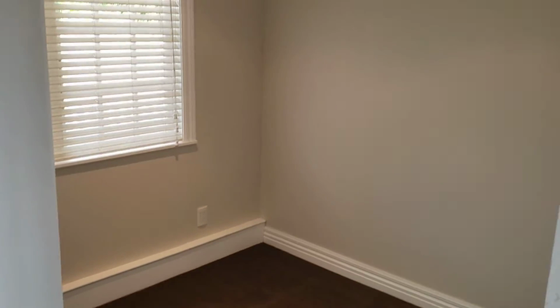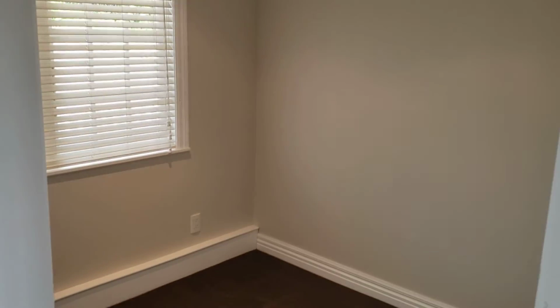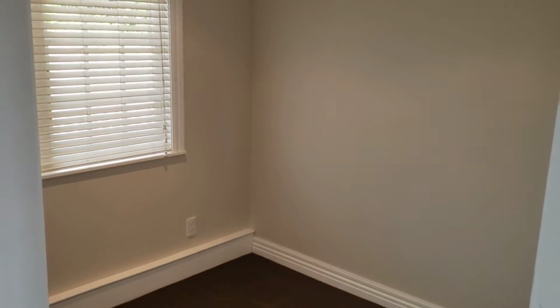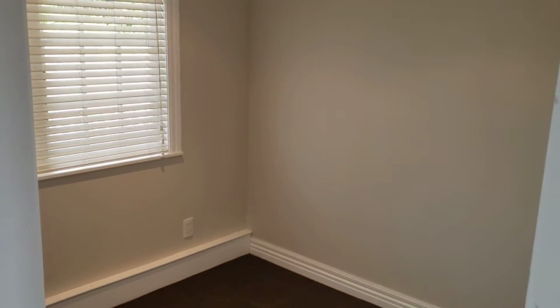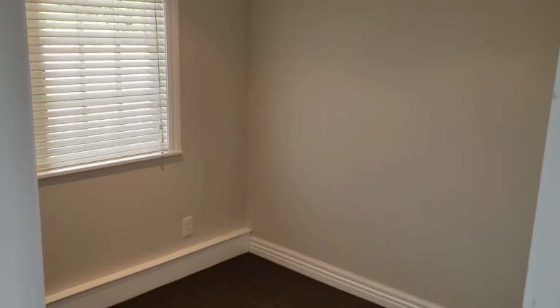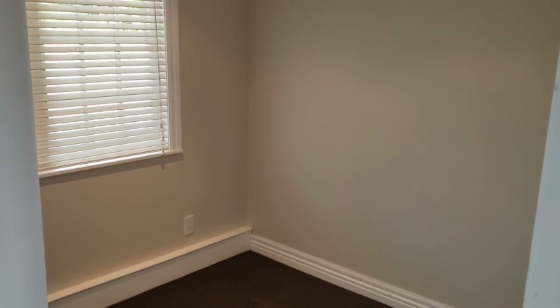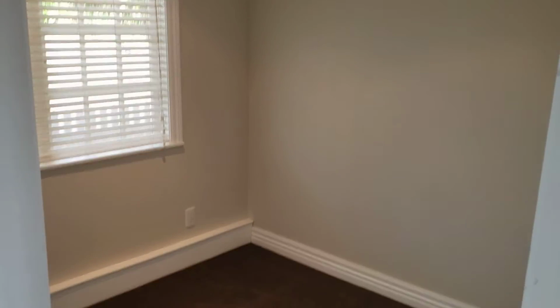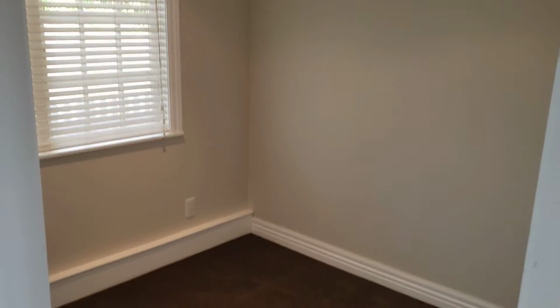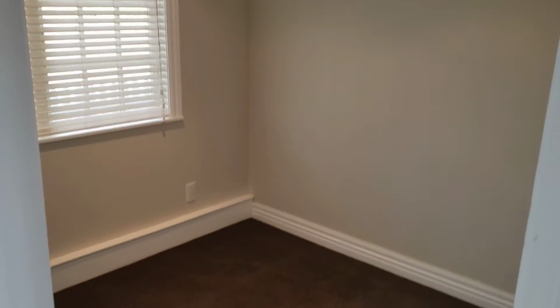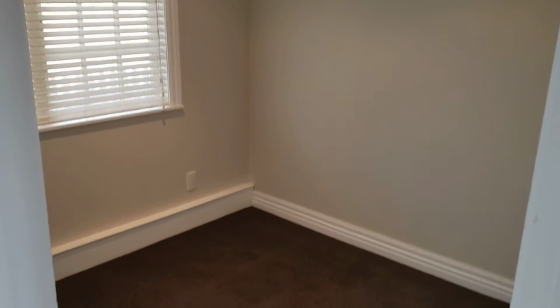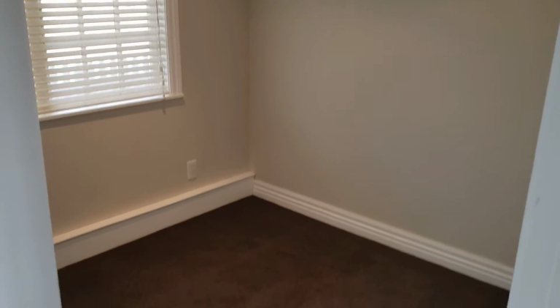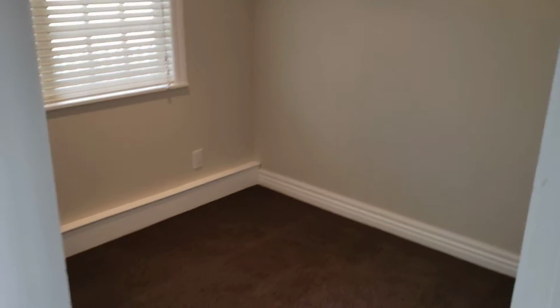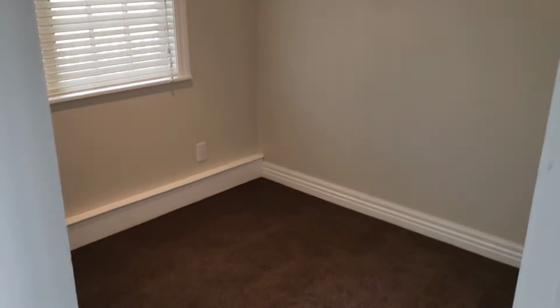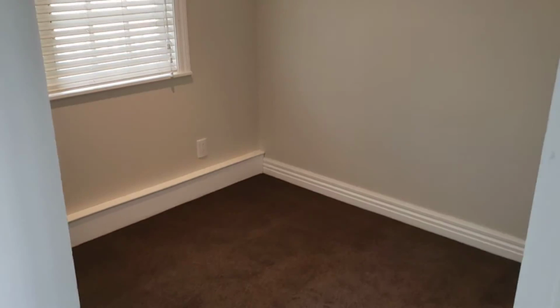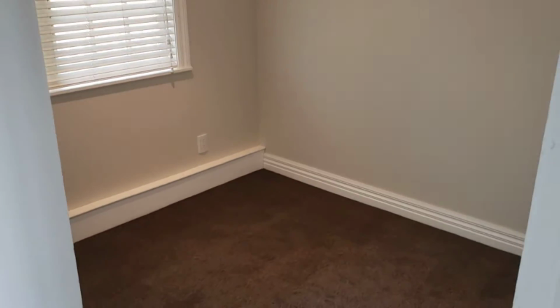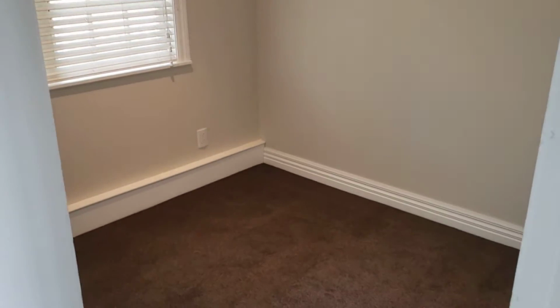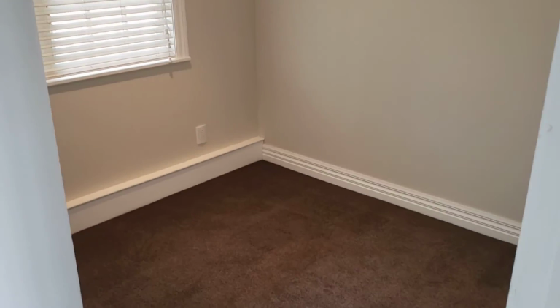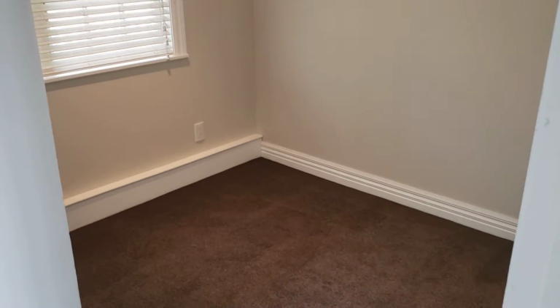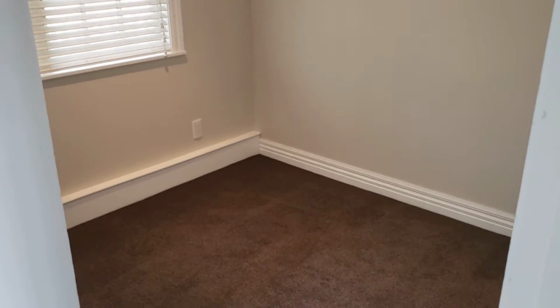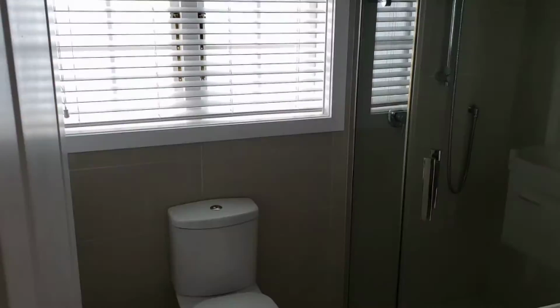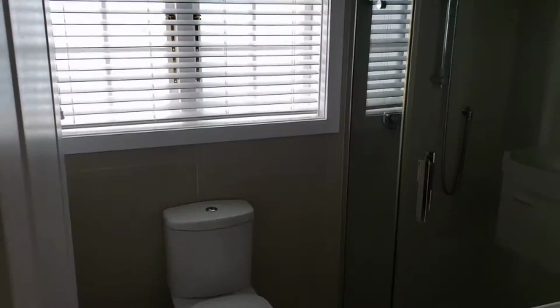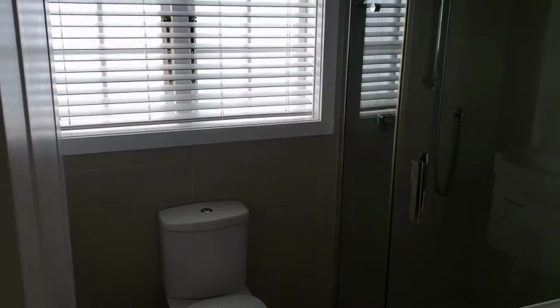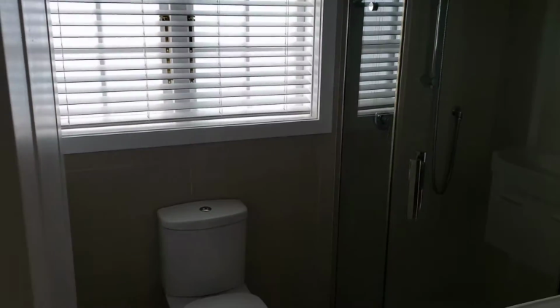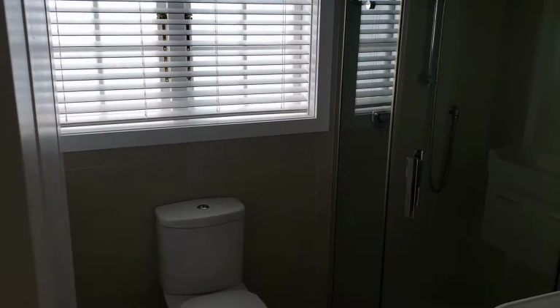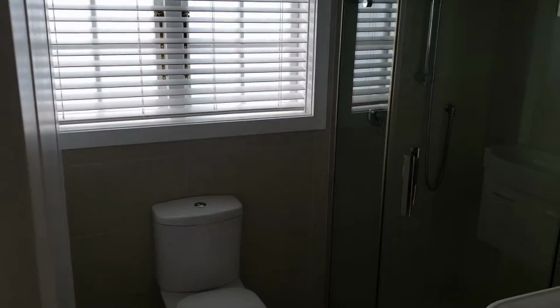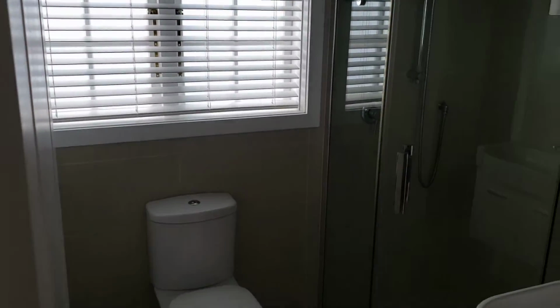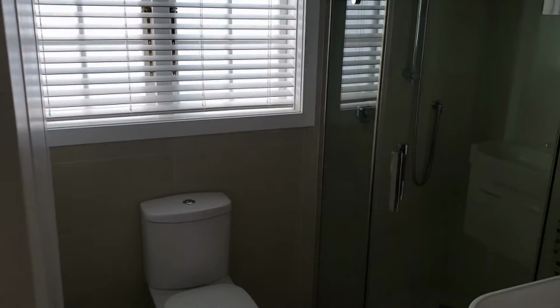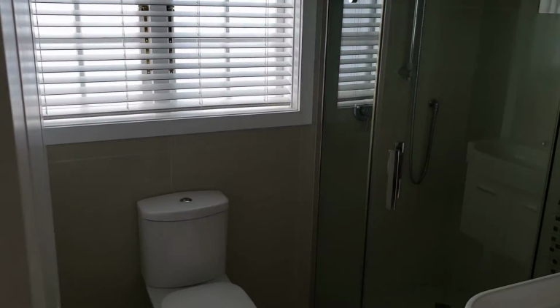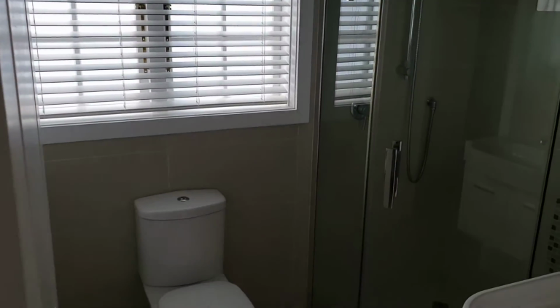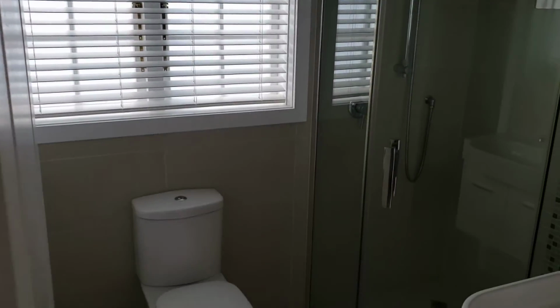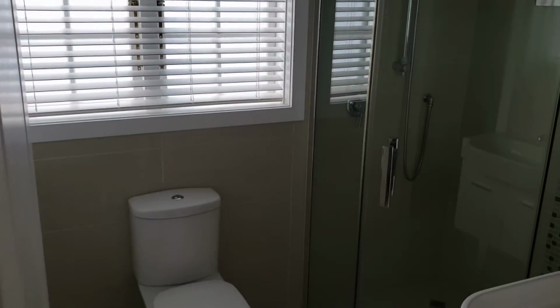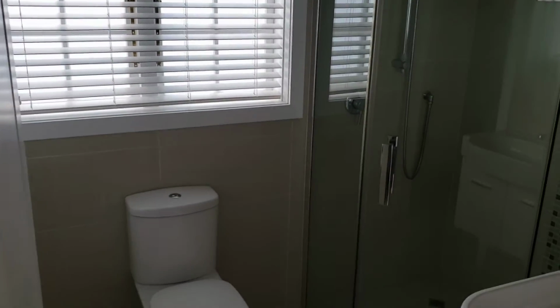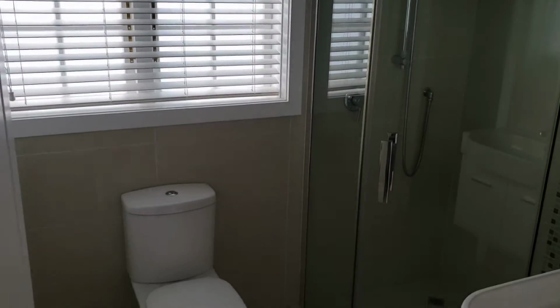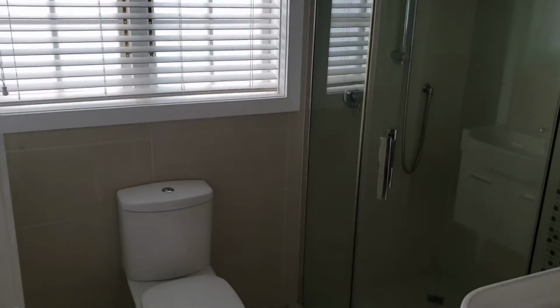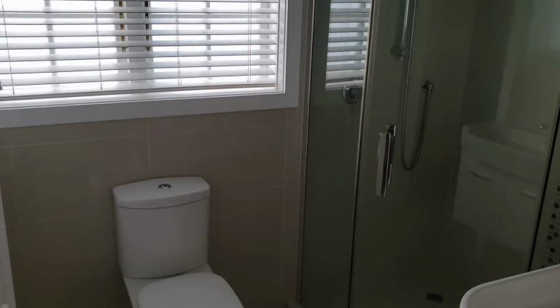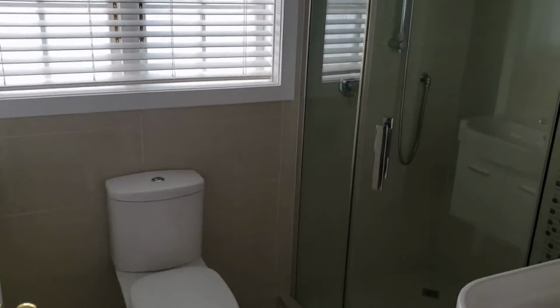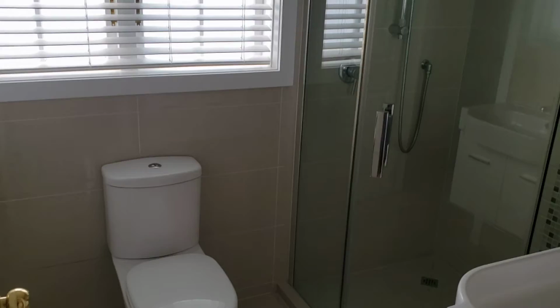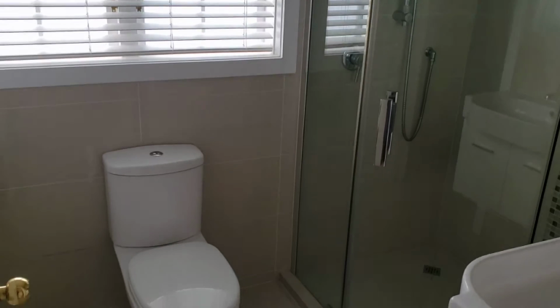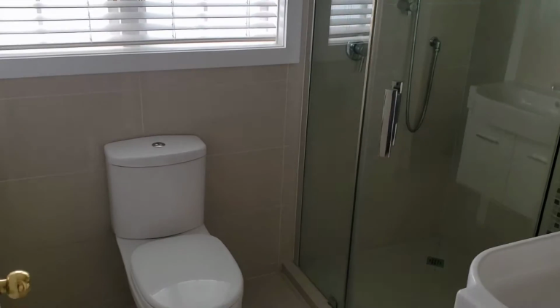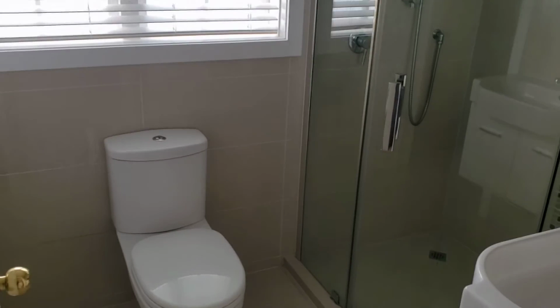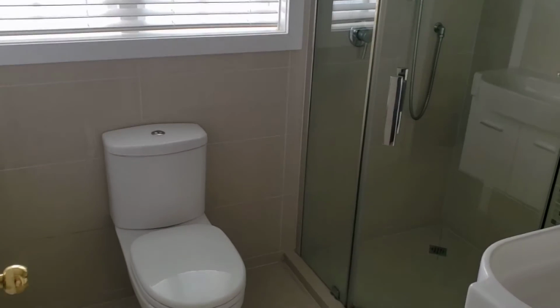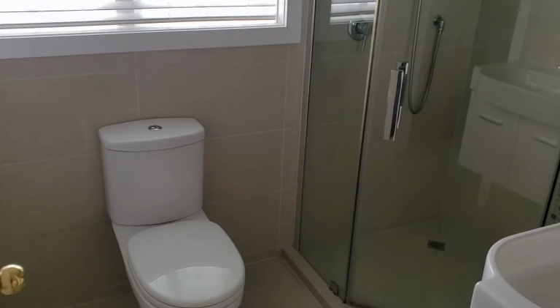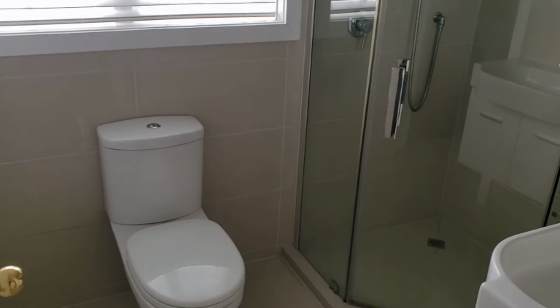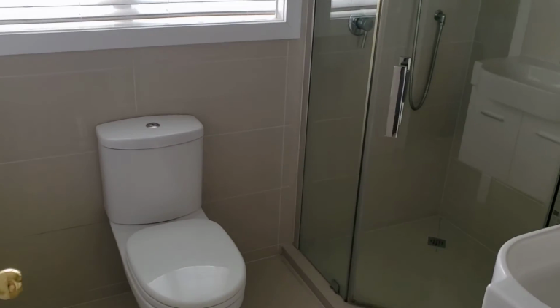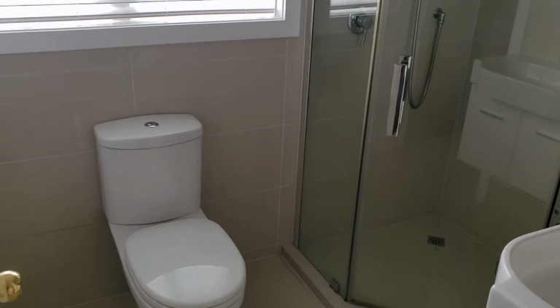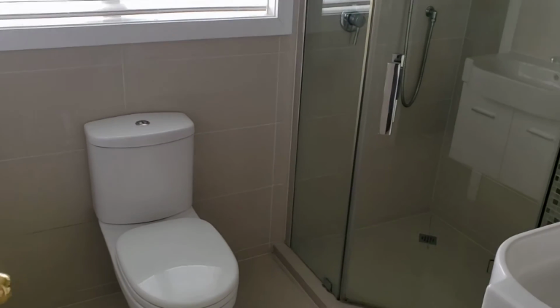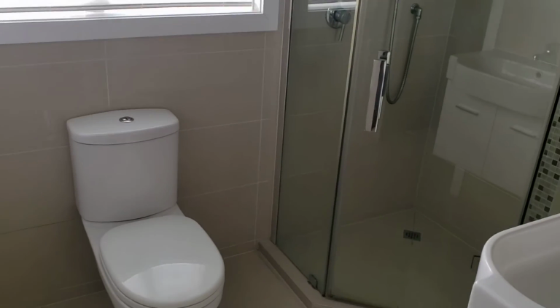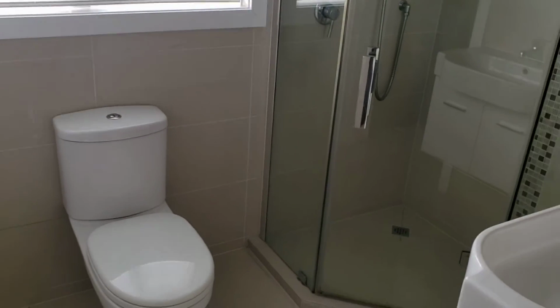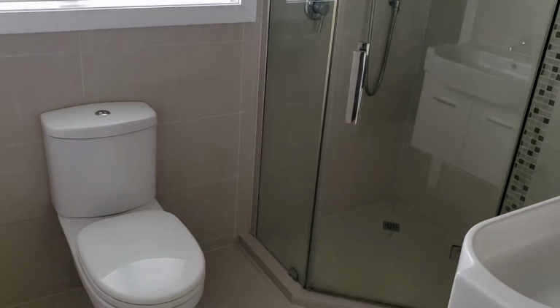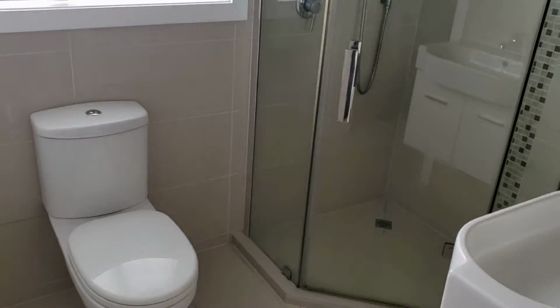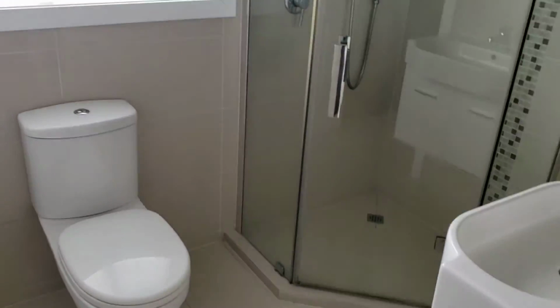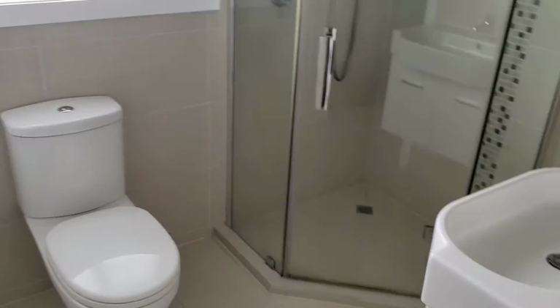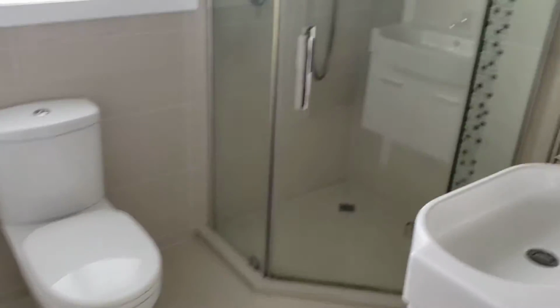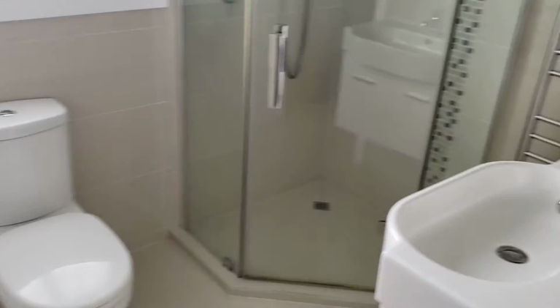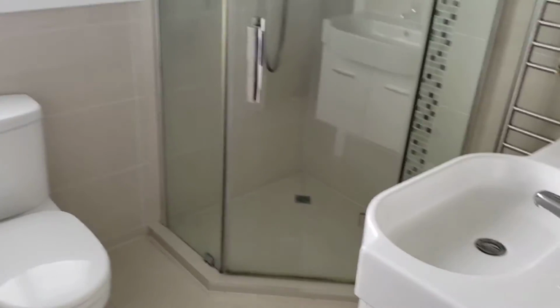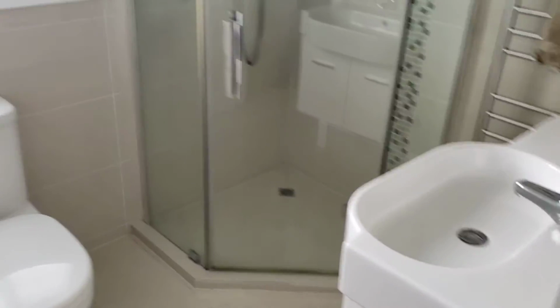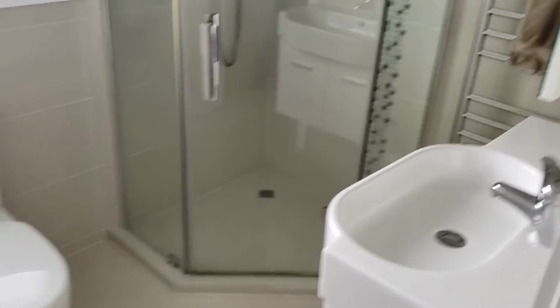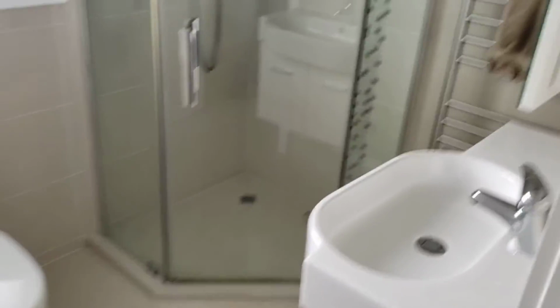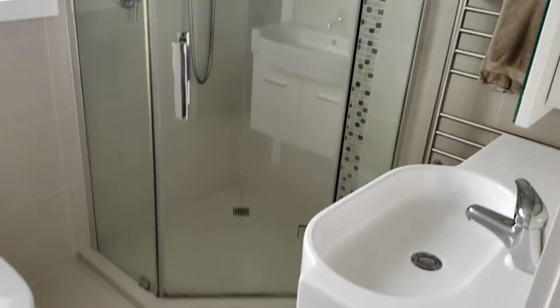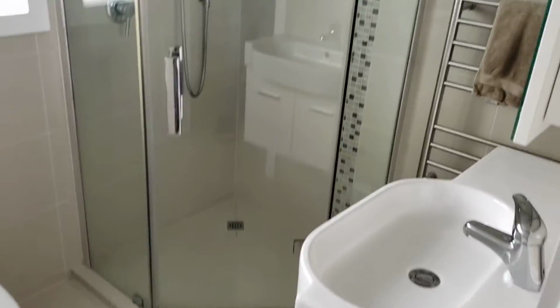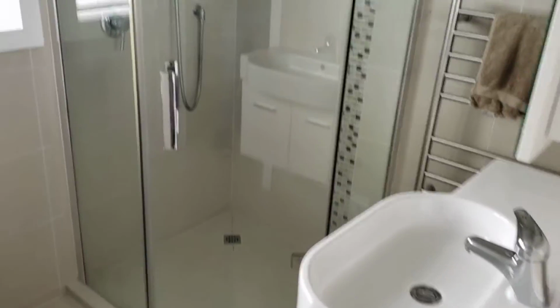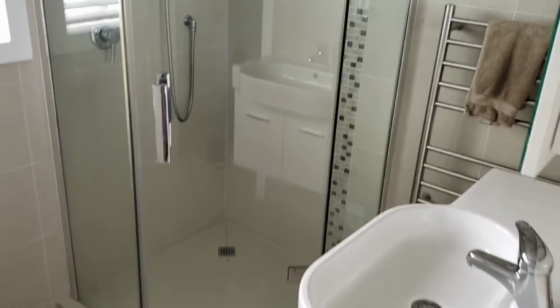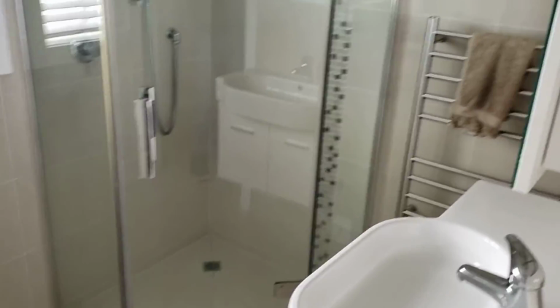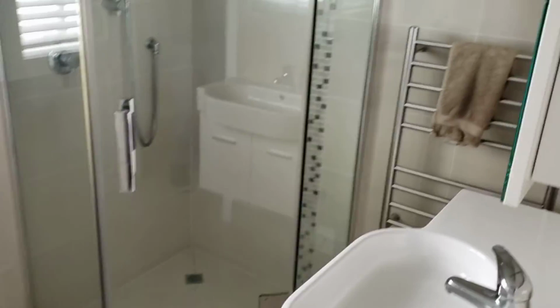This is one of the small bedrooms. Quality tiled bathroom.